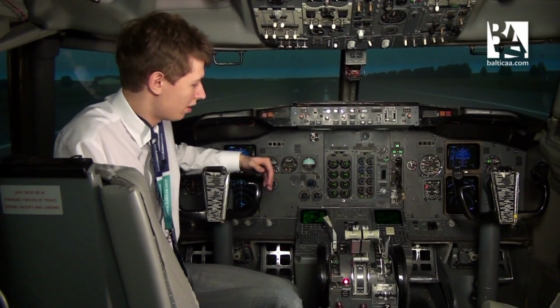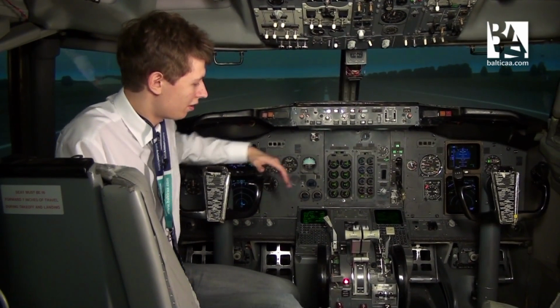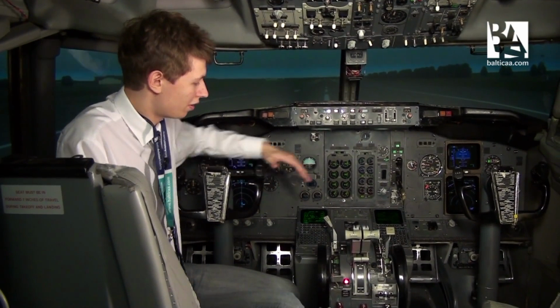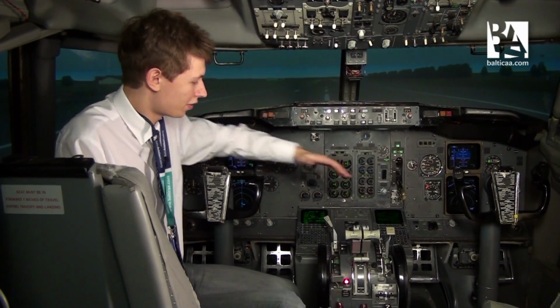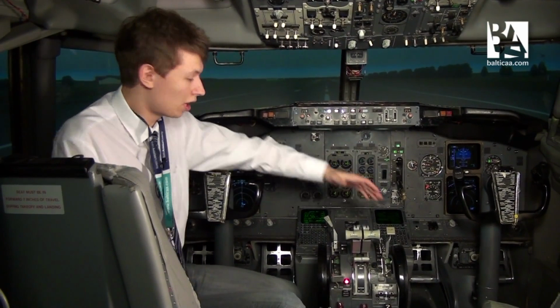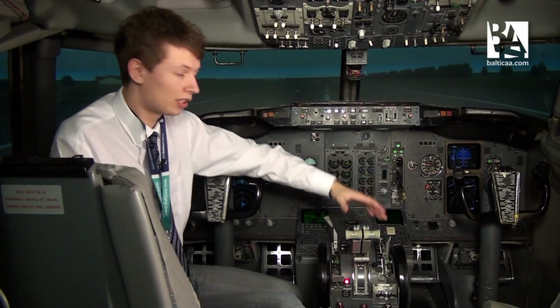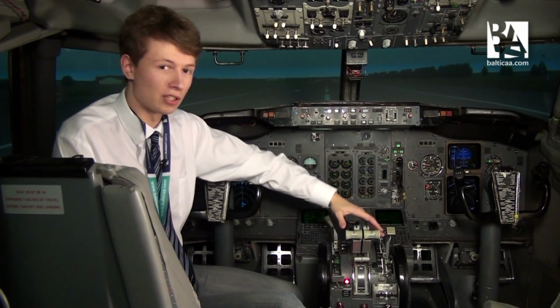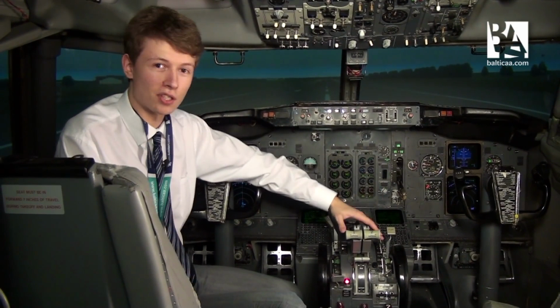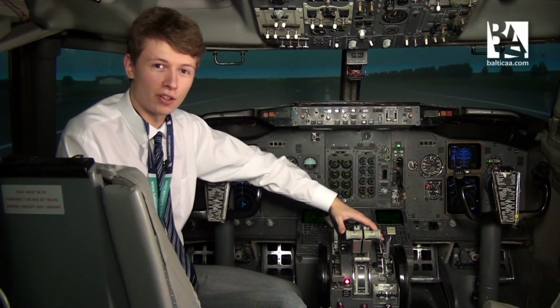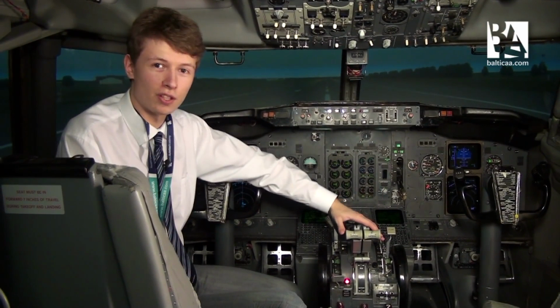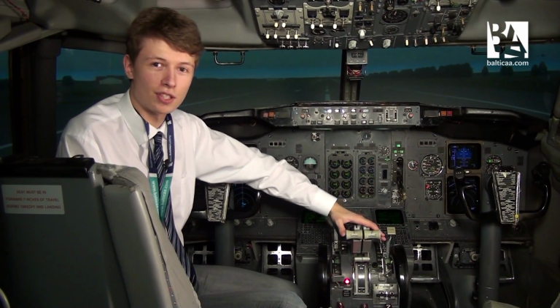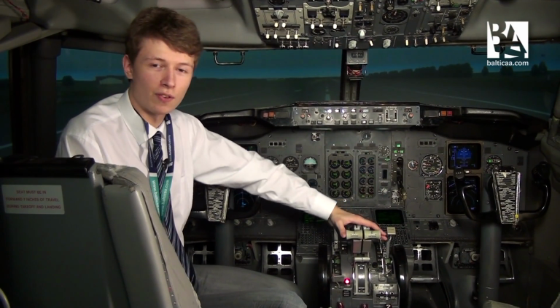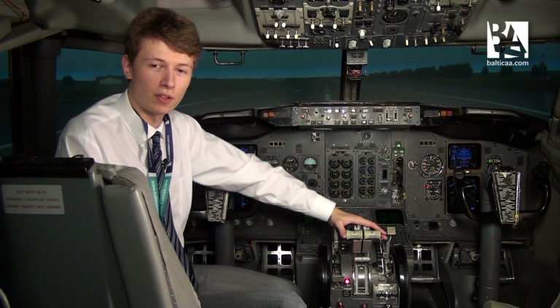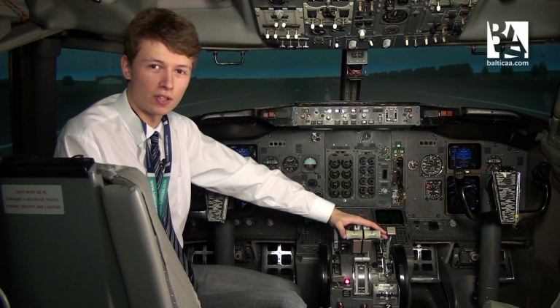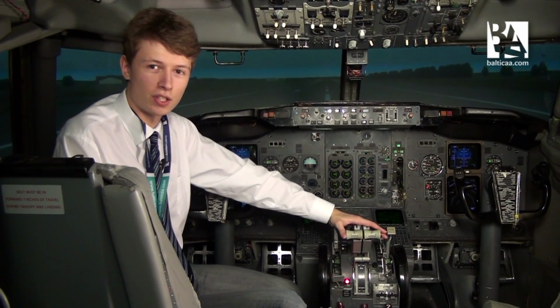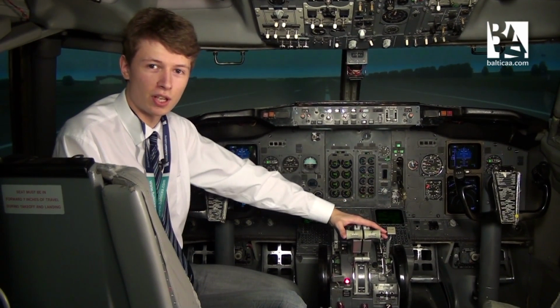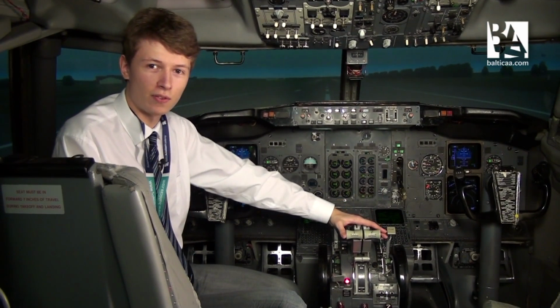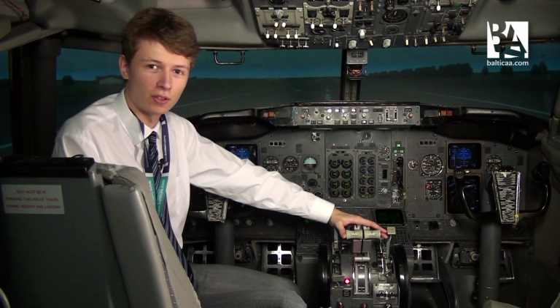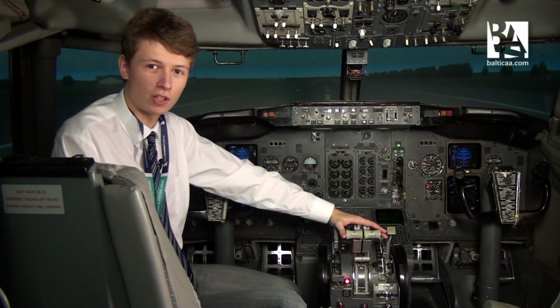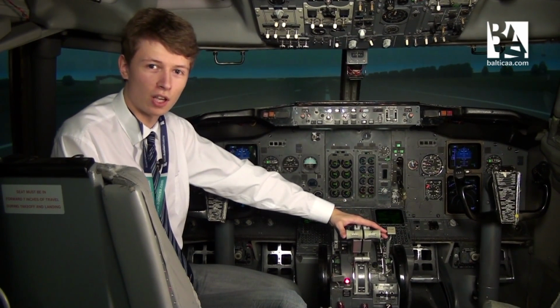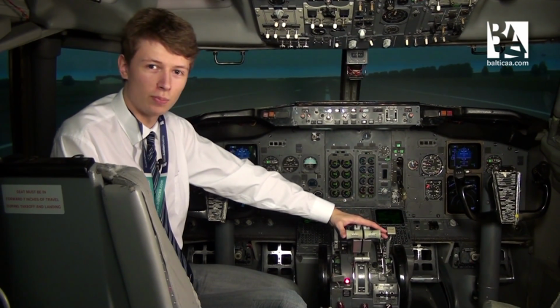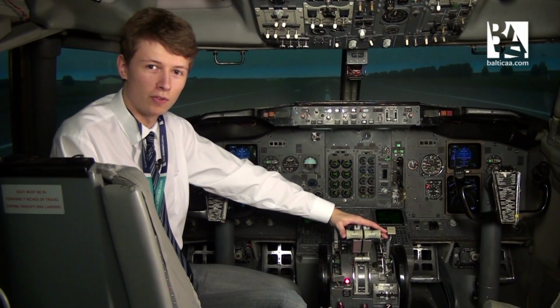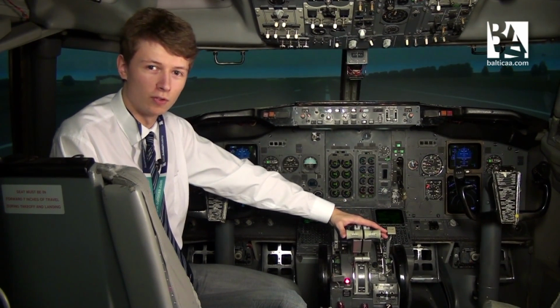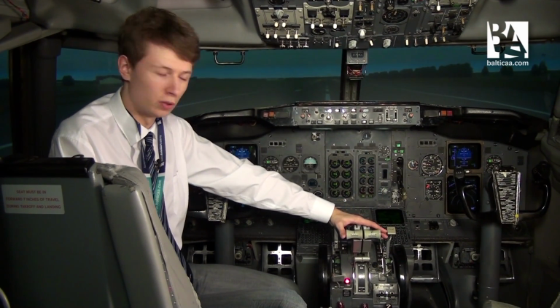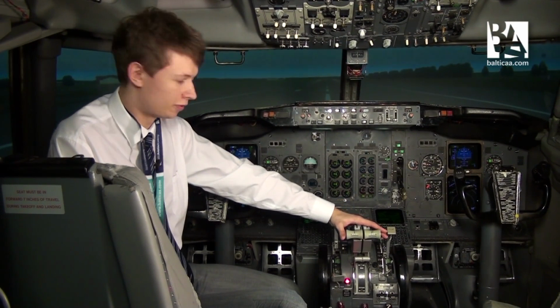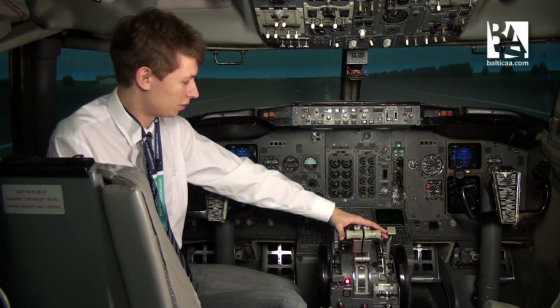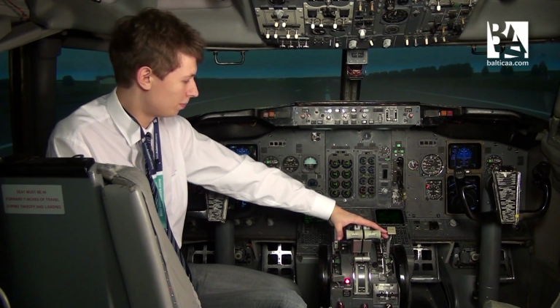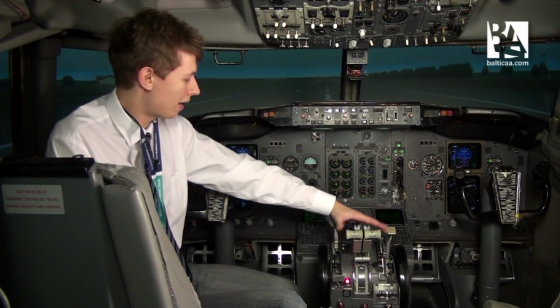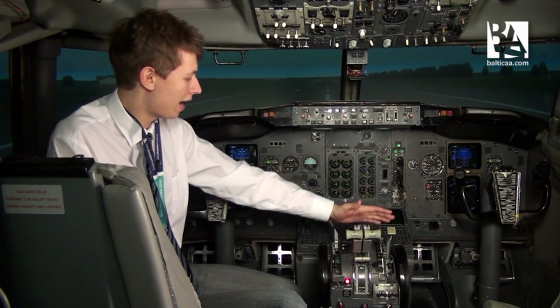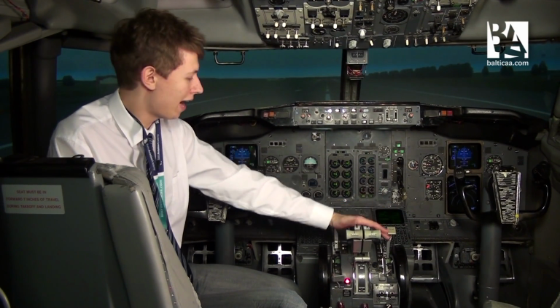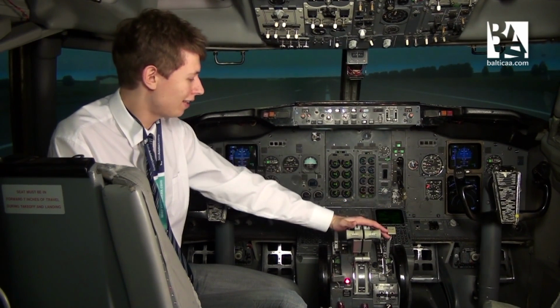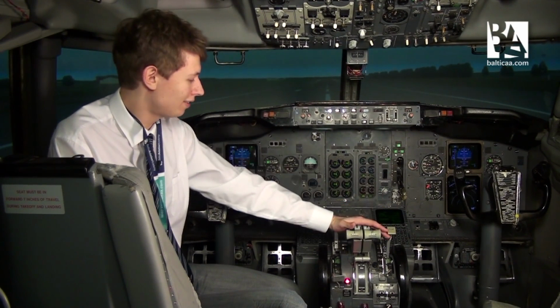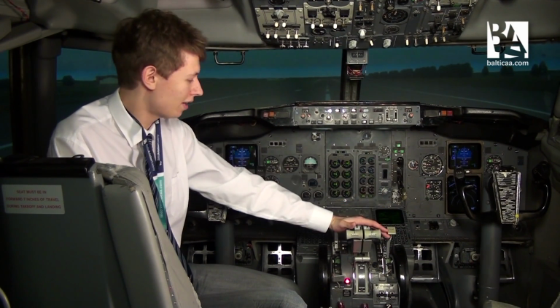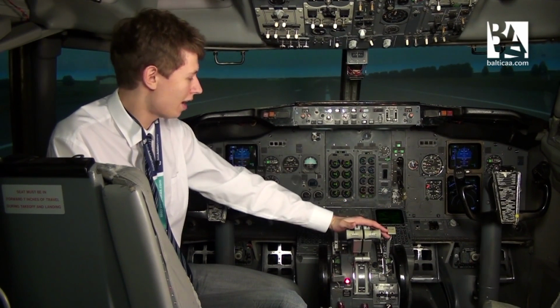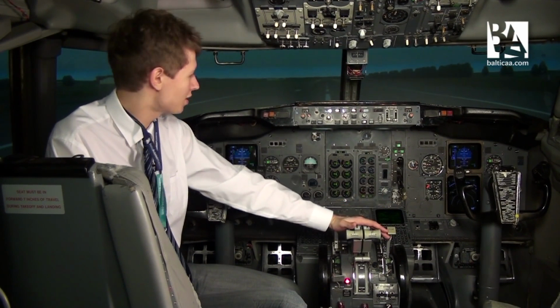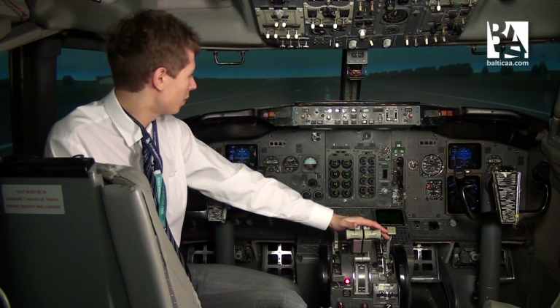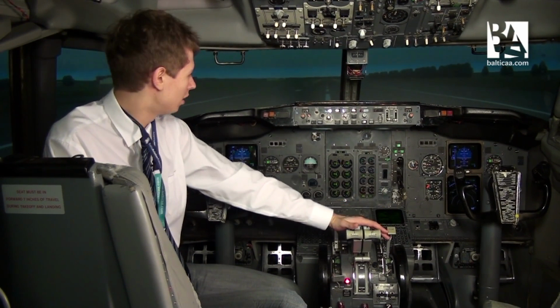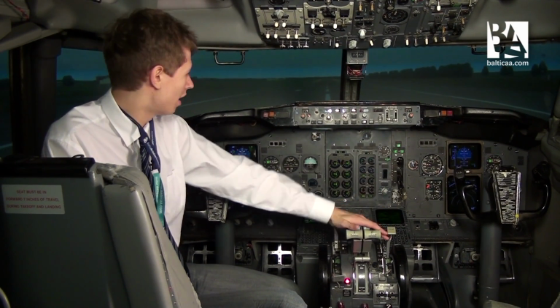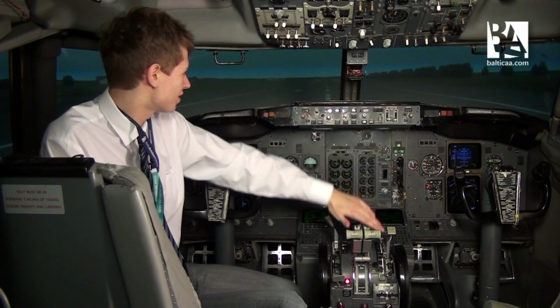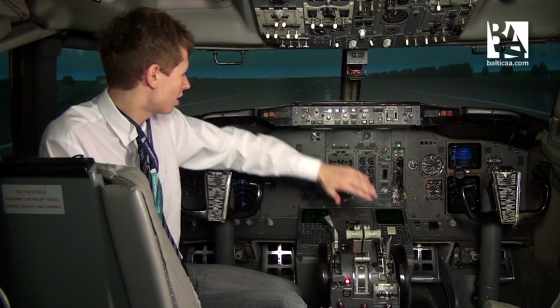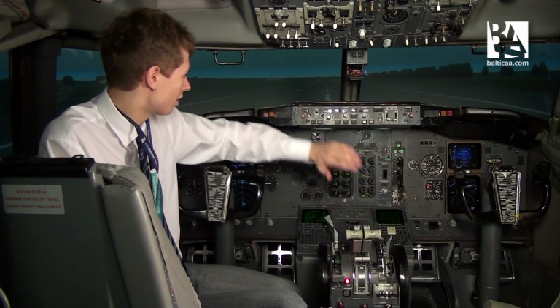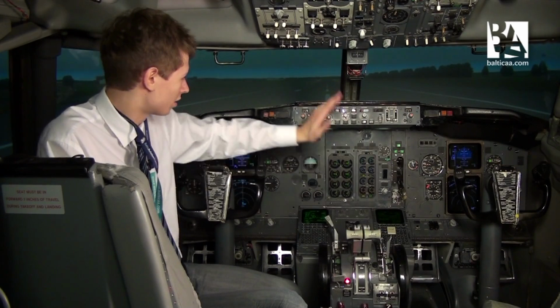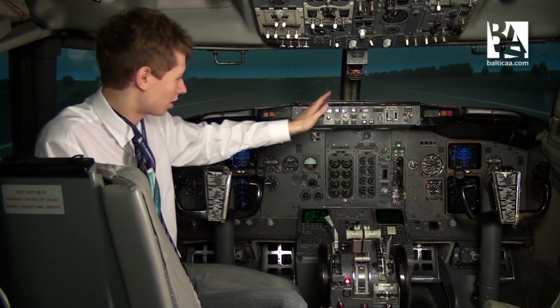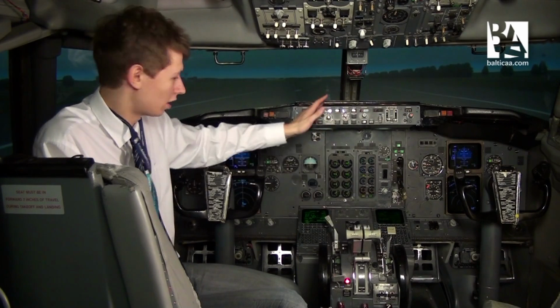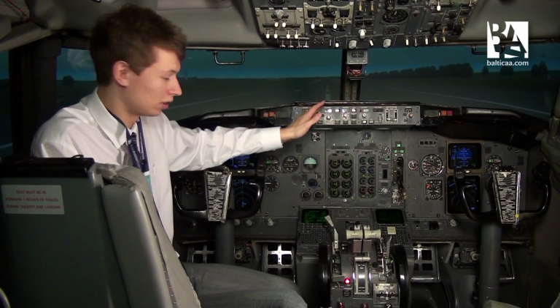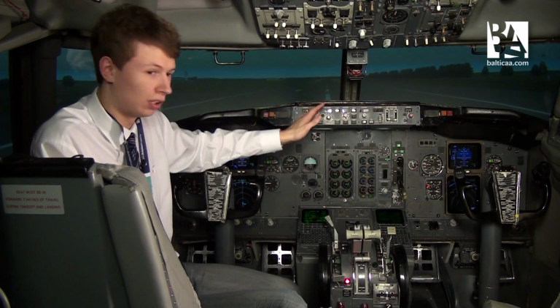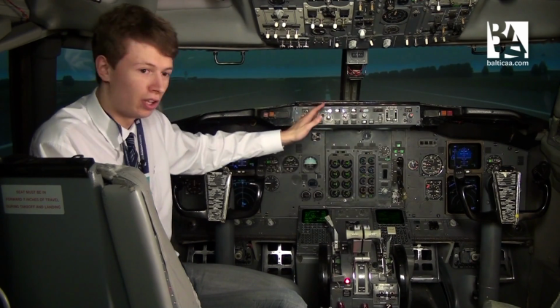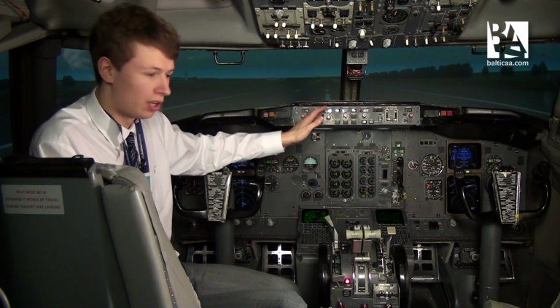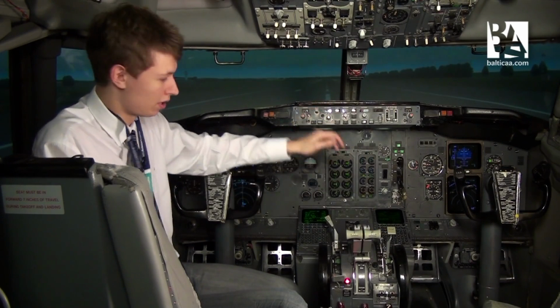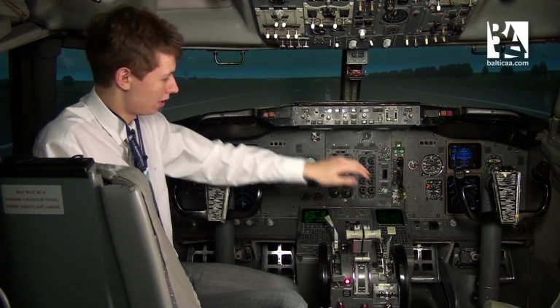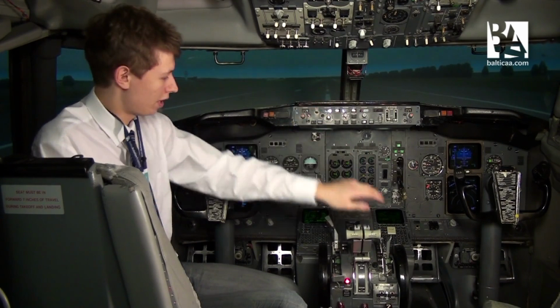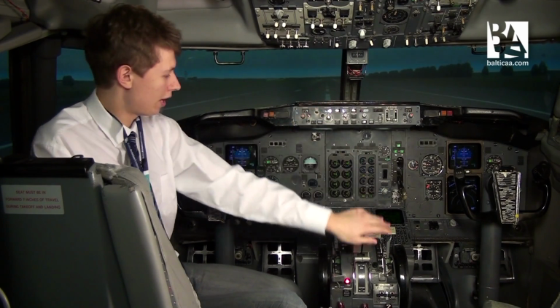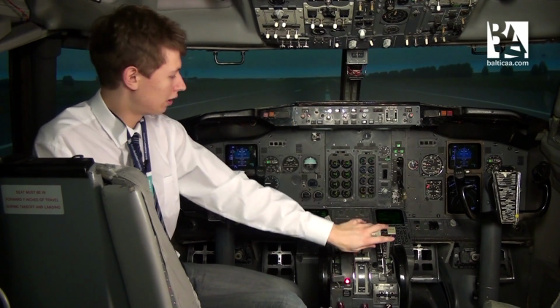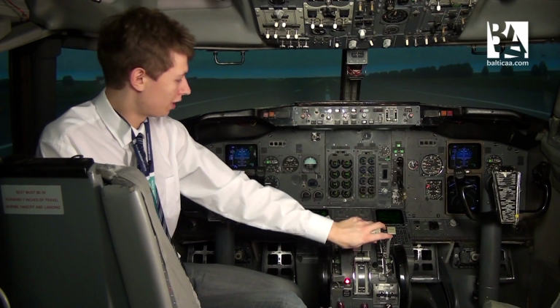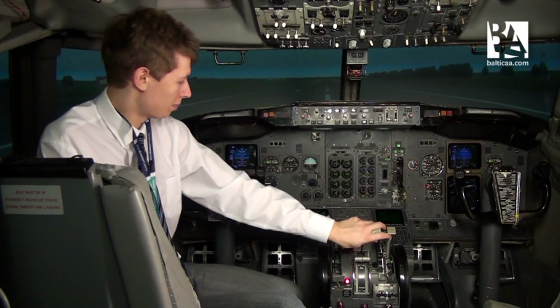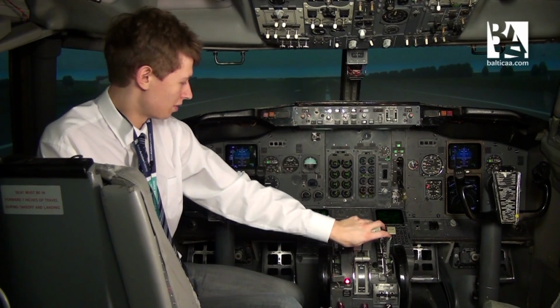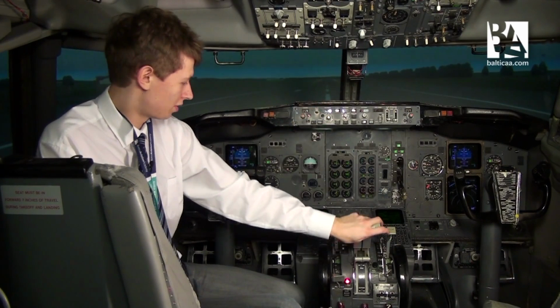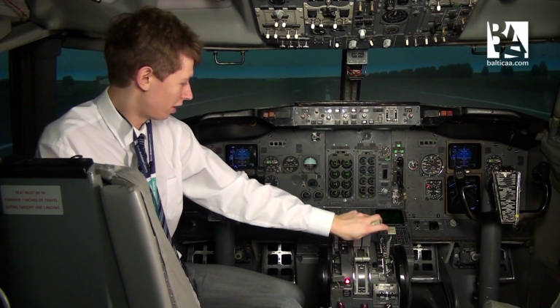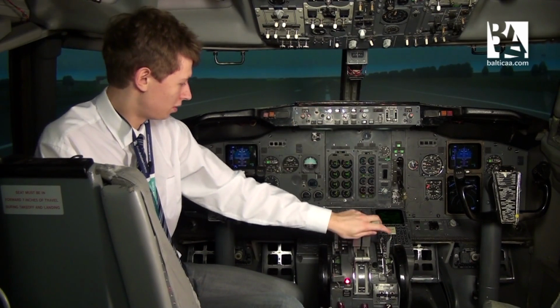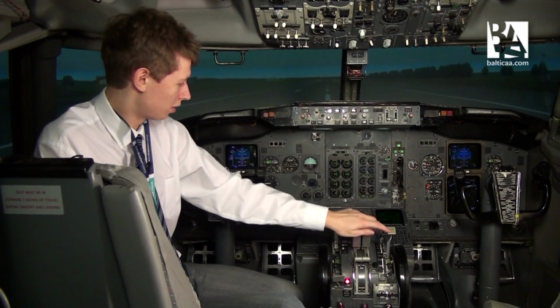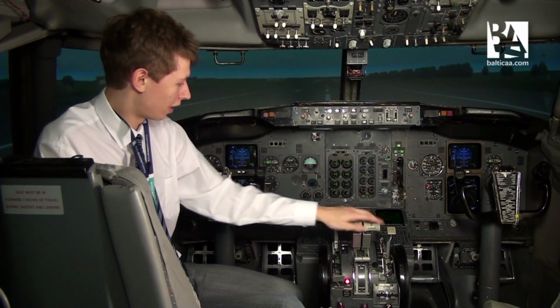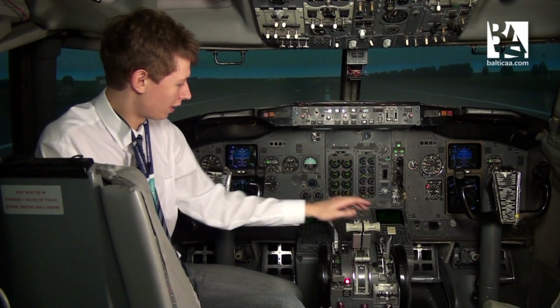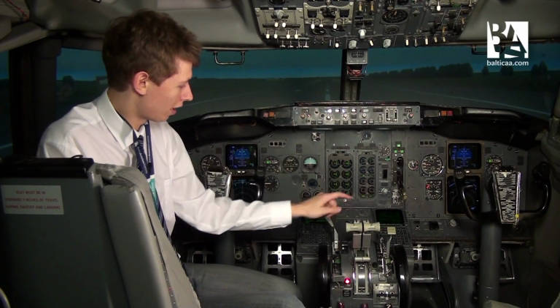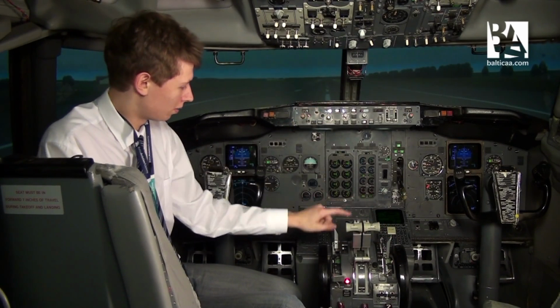The throttles on the 737 can be moved by hand as well as by the auto throttle. I'll demonstrate you right now.